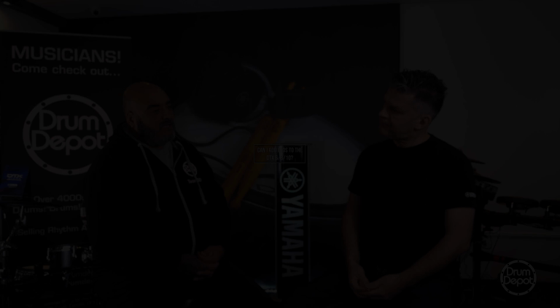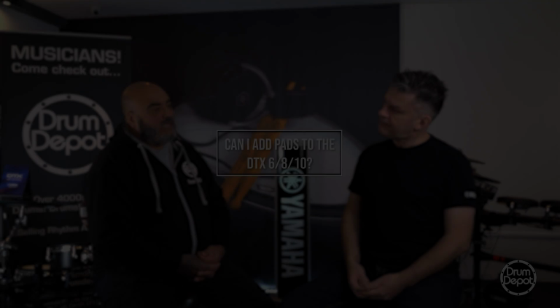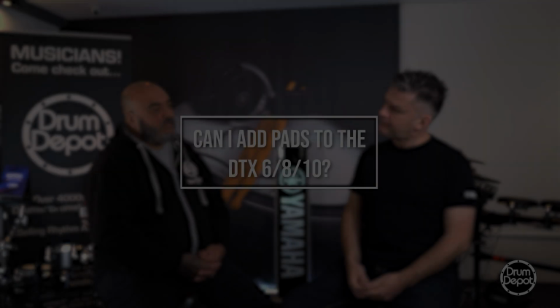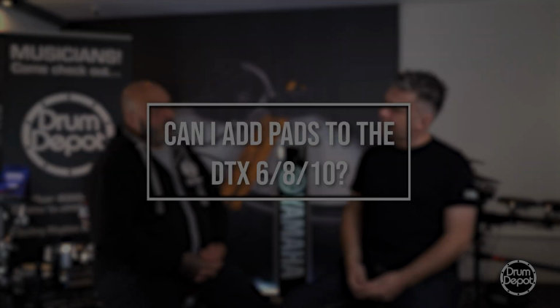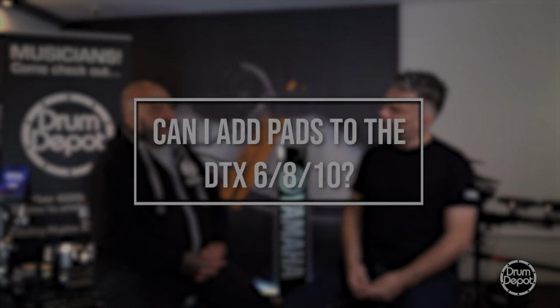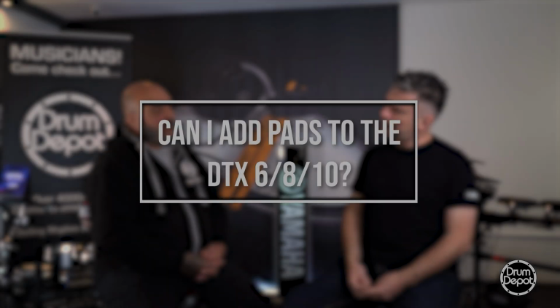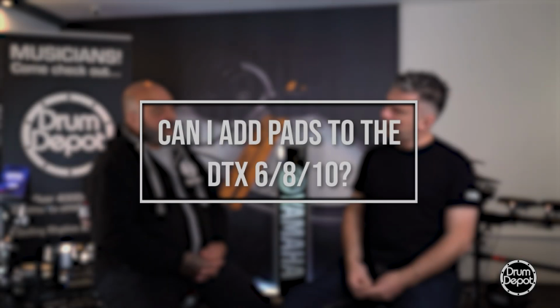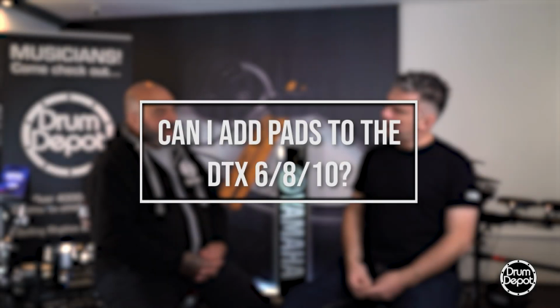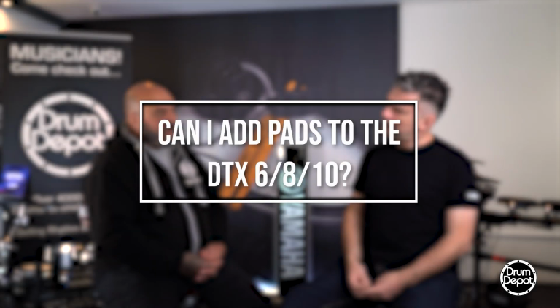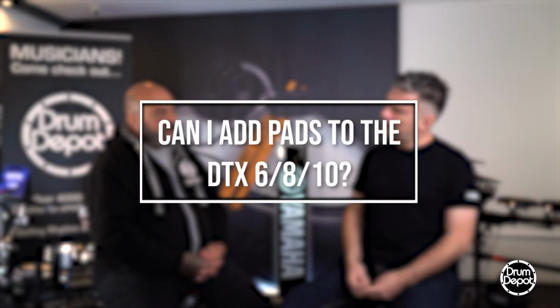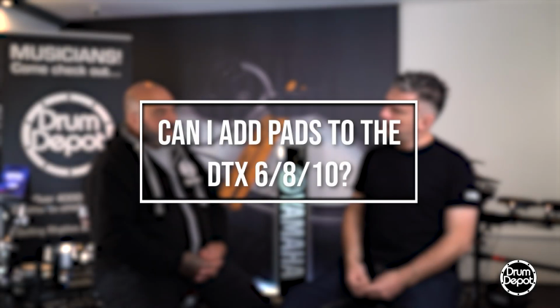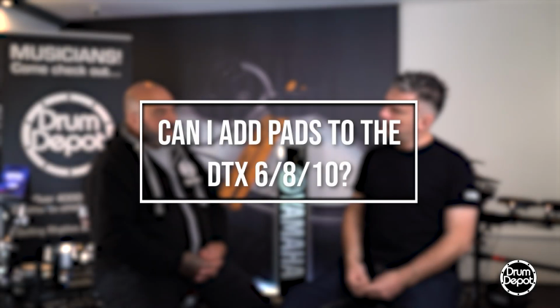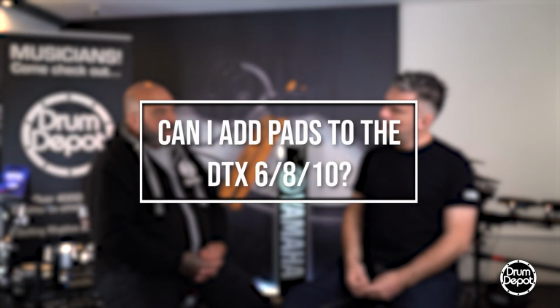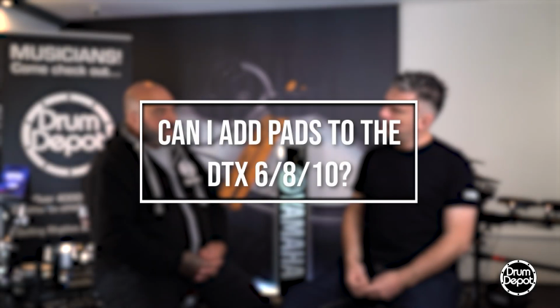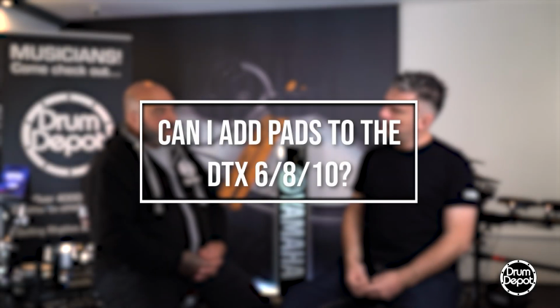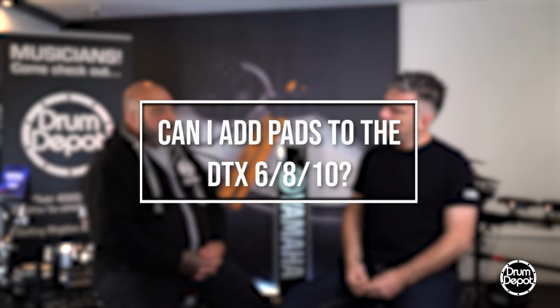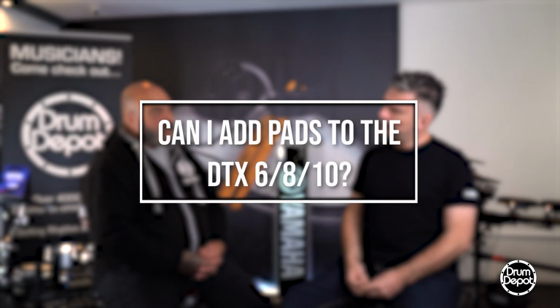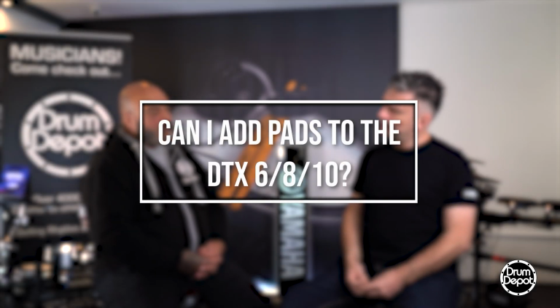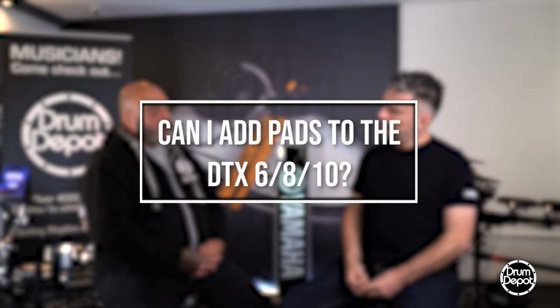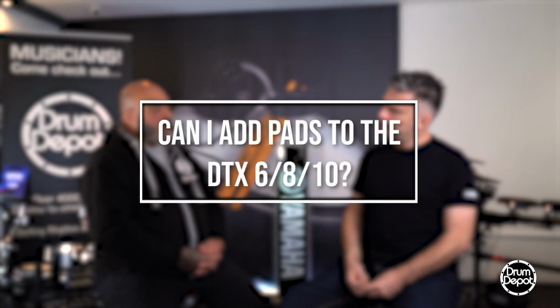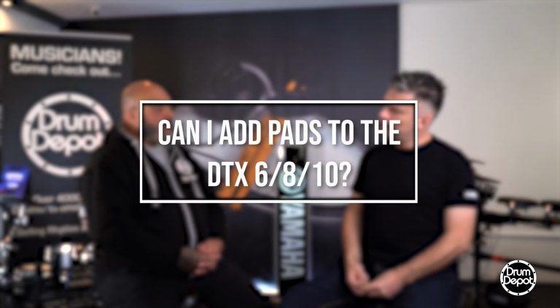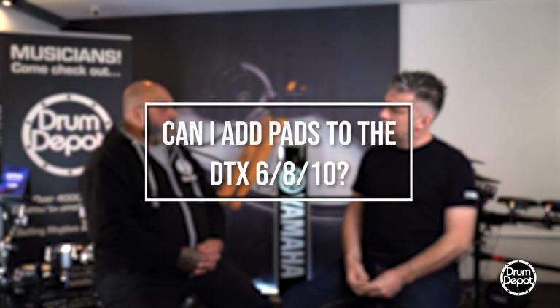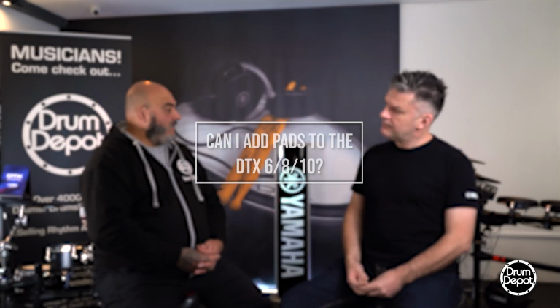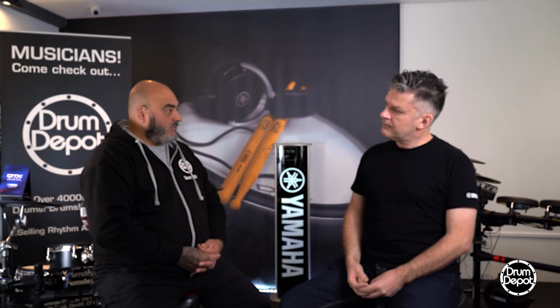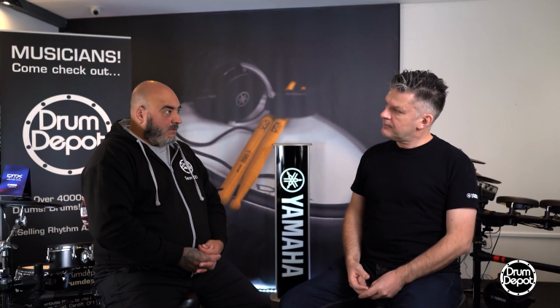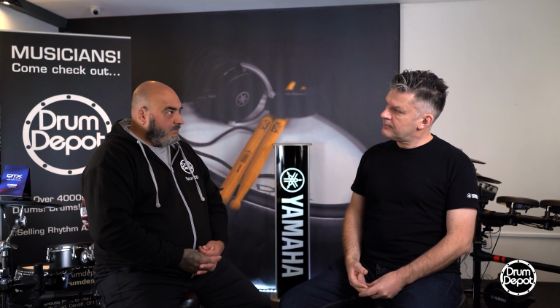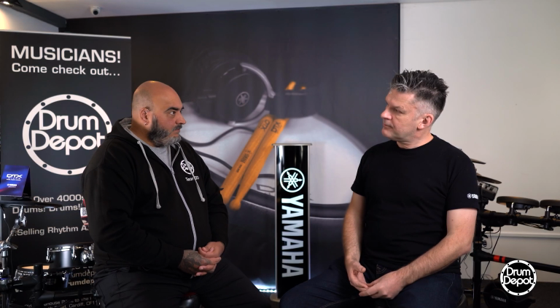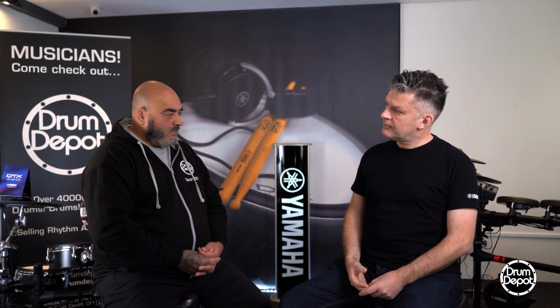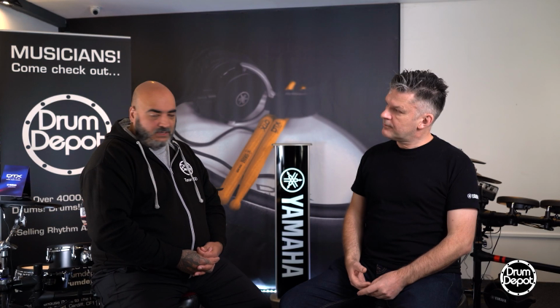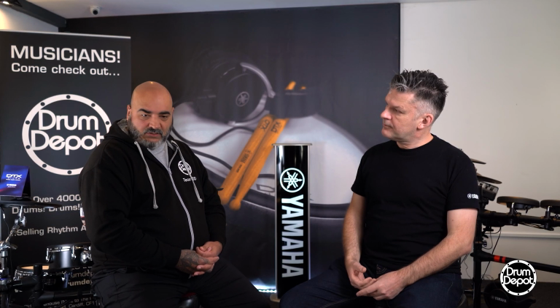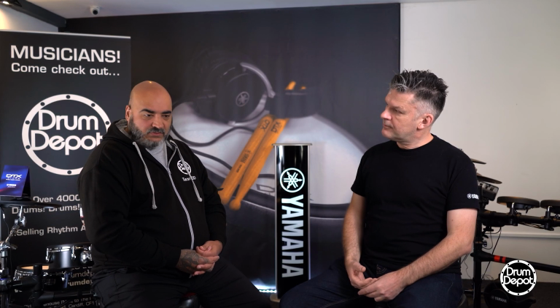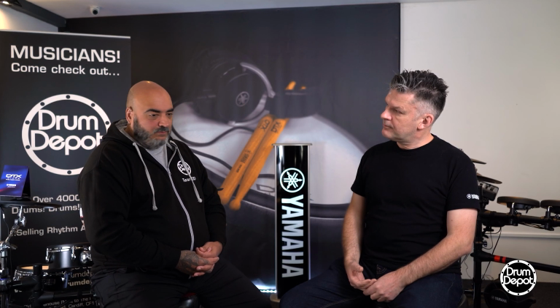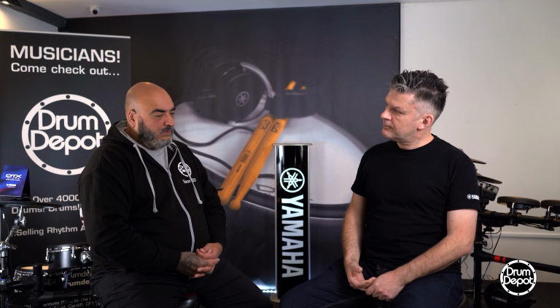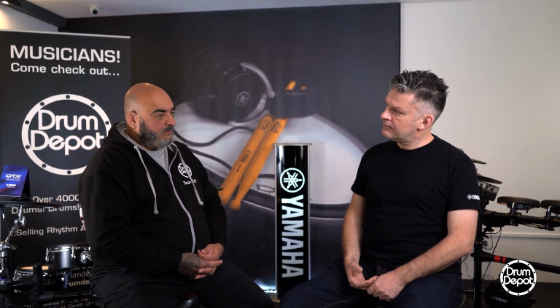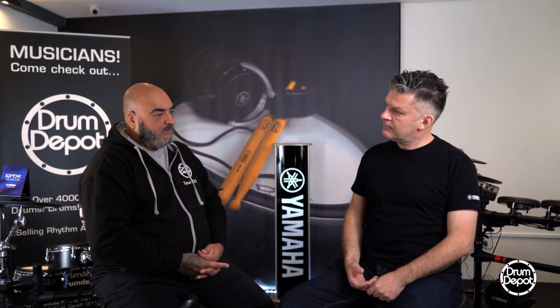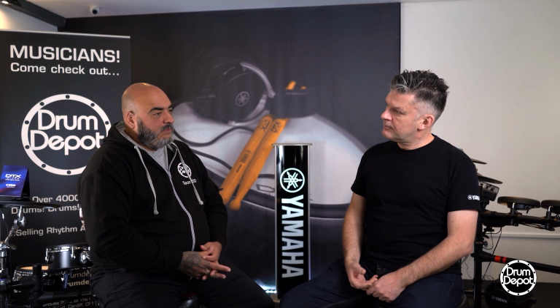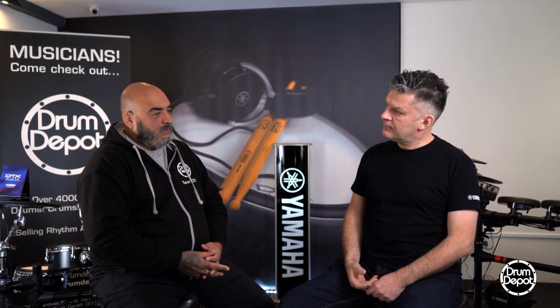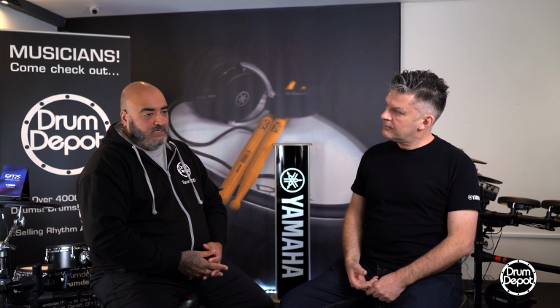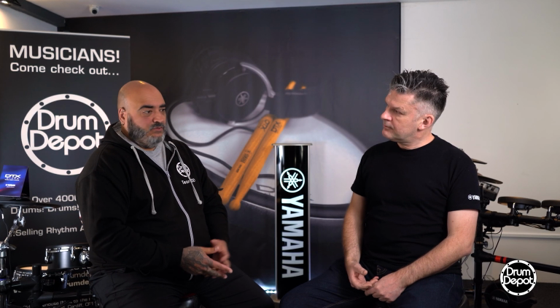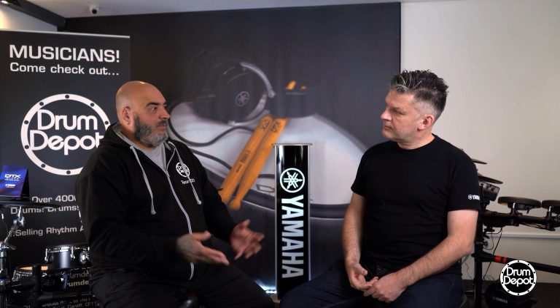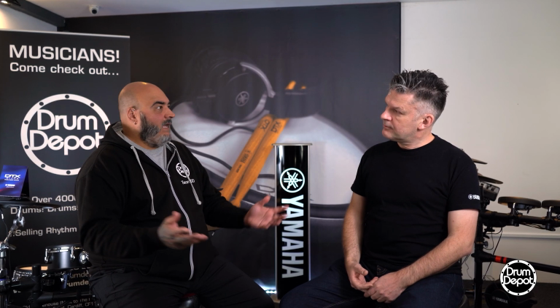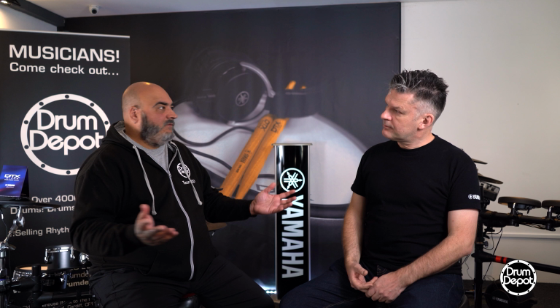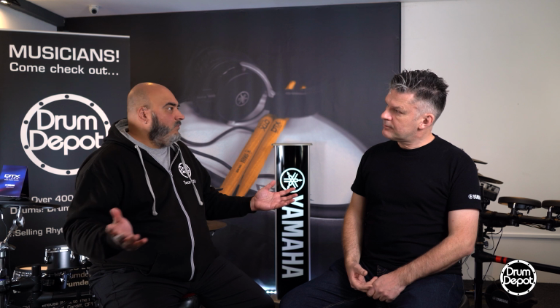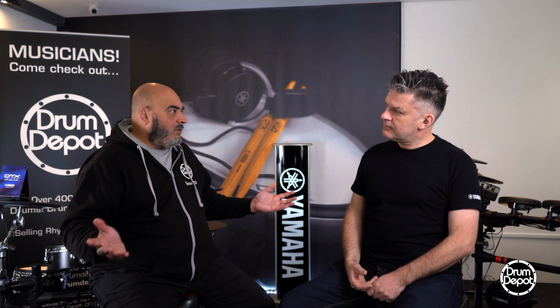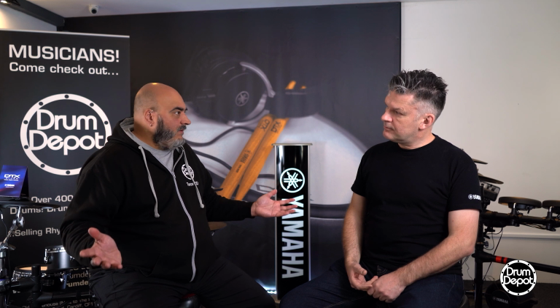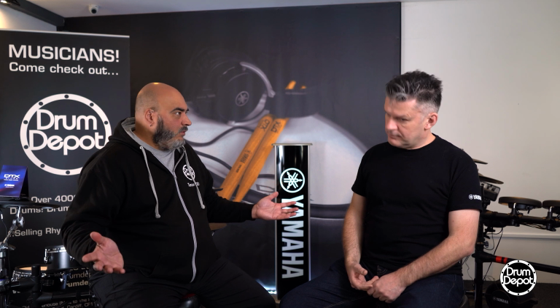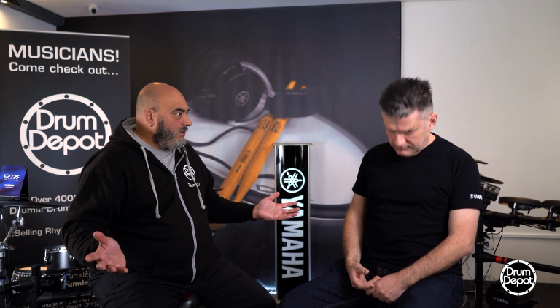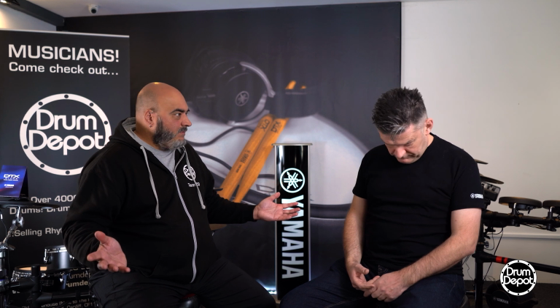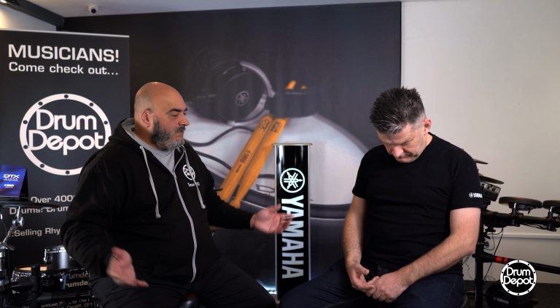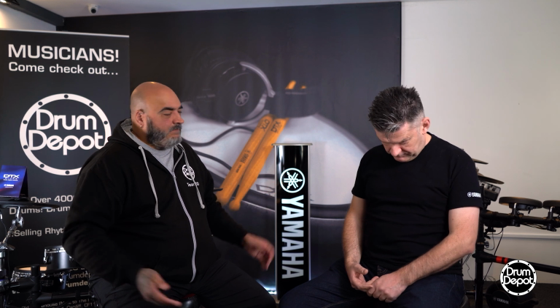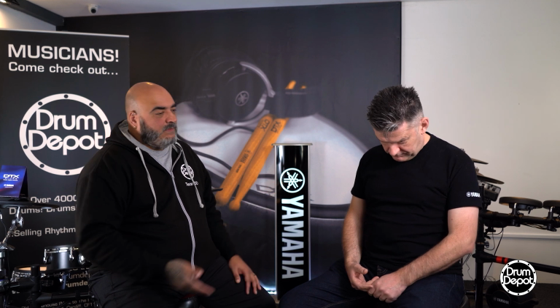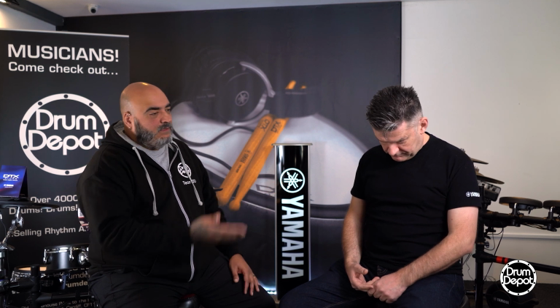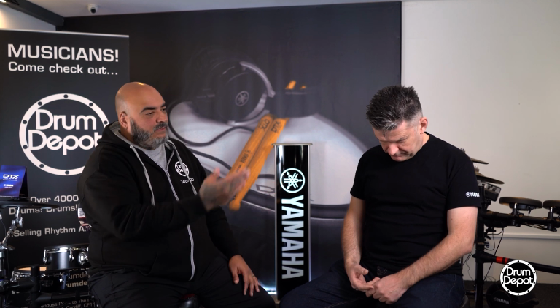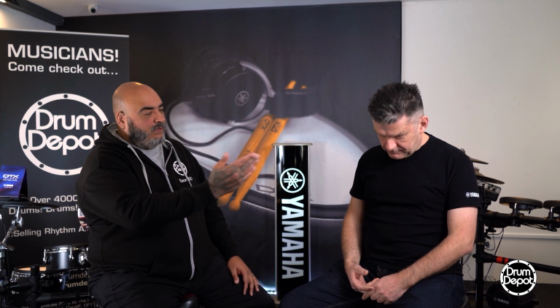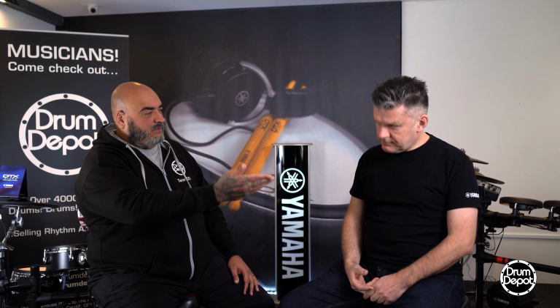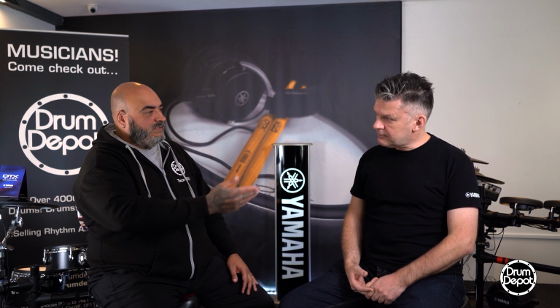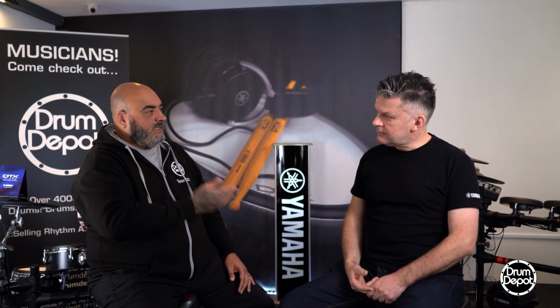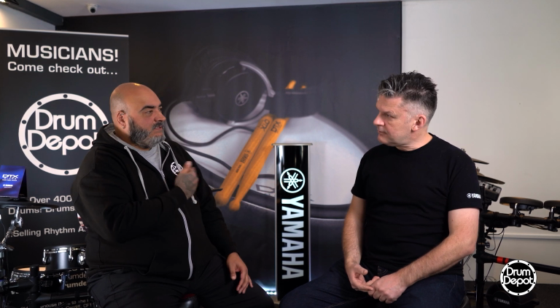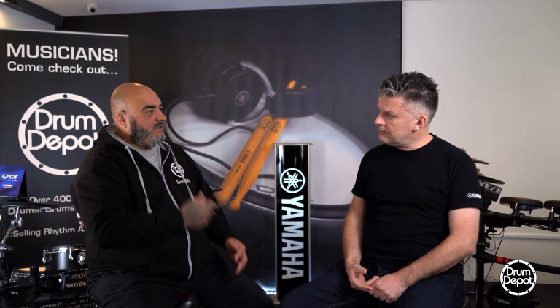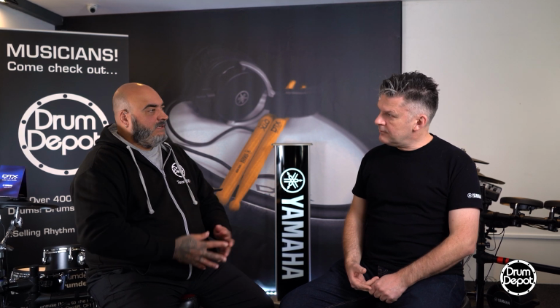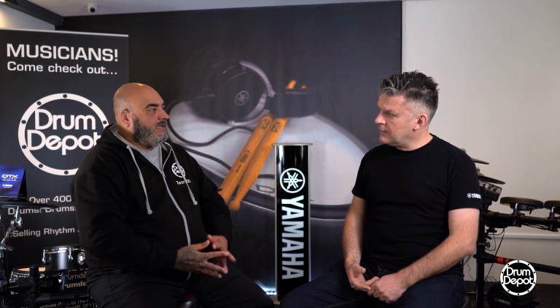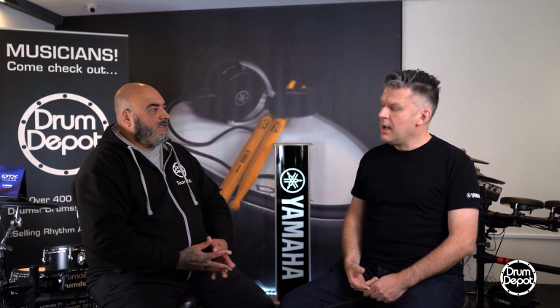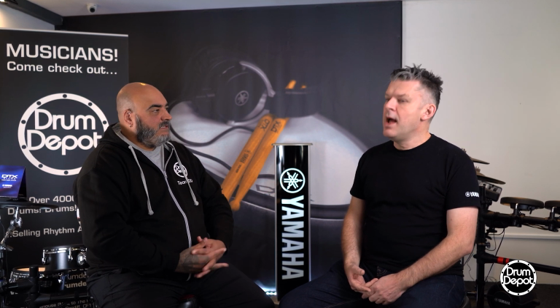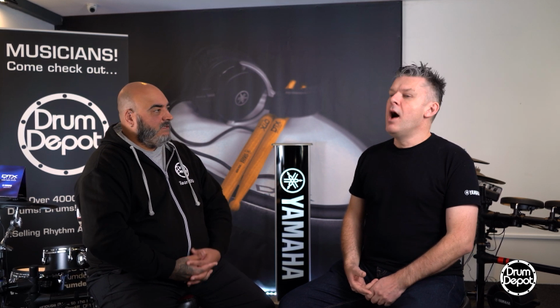Can you expand with an extra tom, an extra cymbal, an extra pad, whatever you want it to be, on a 6, an 8, and a 10?